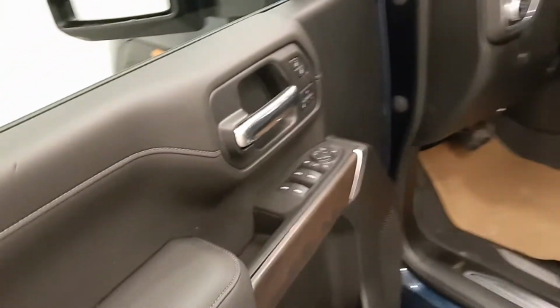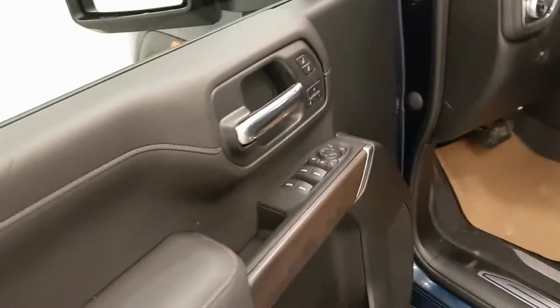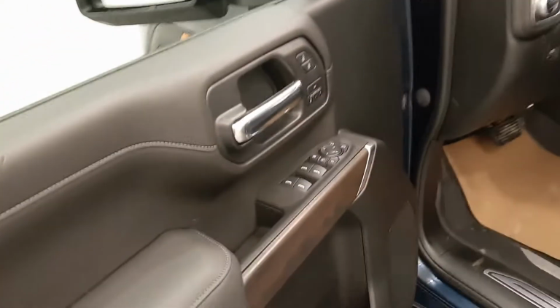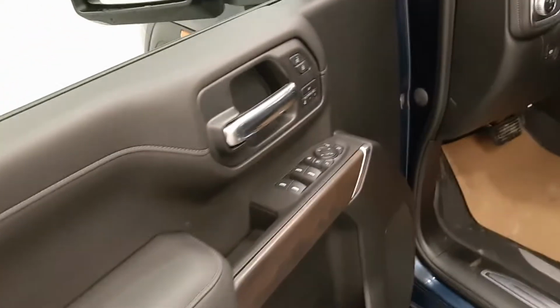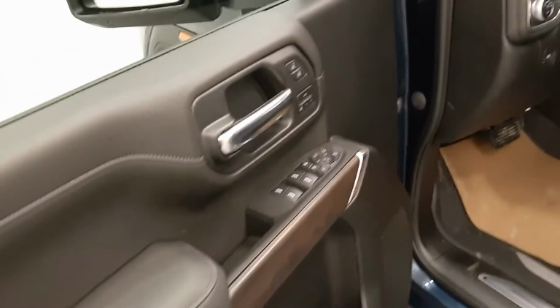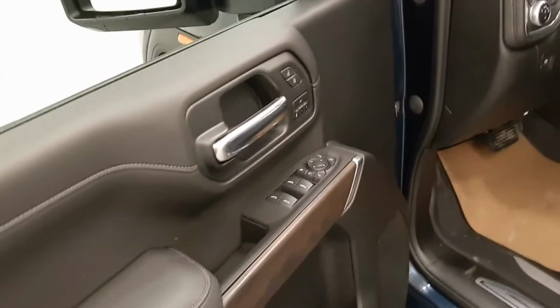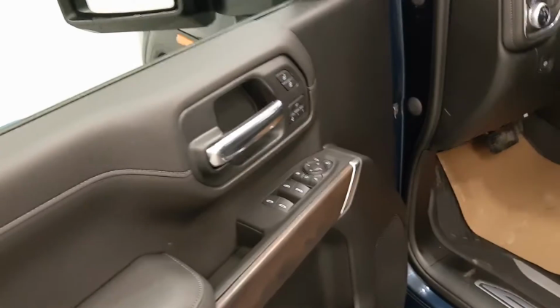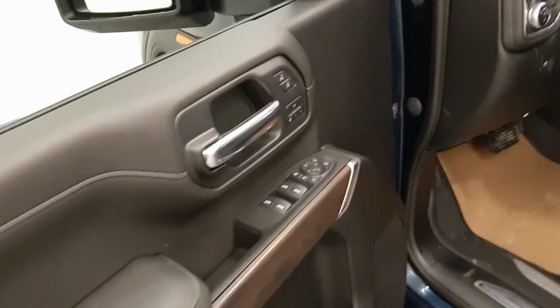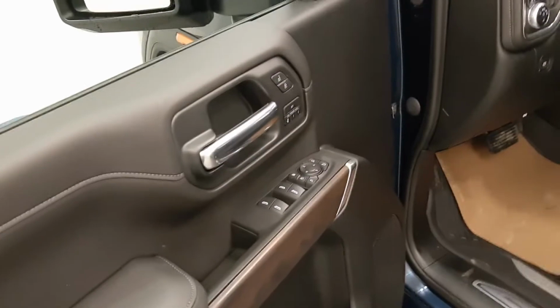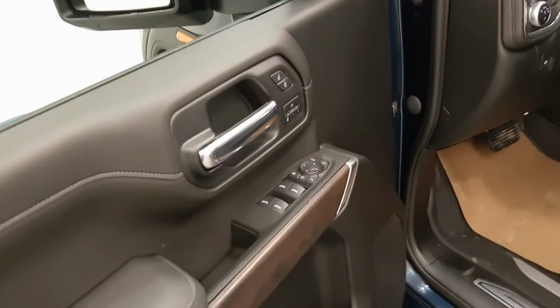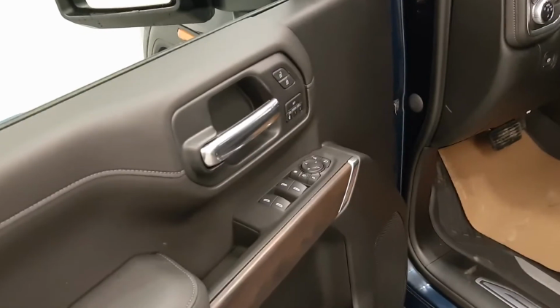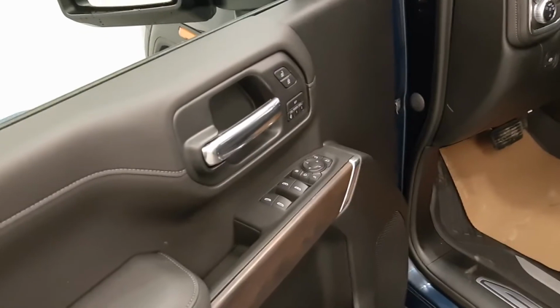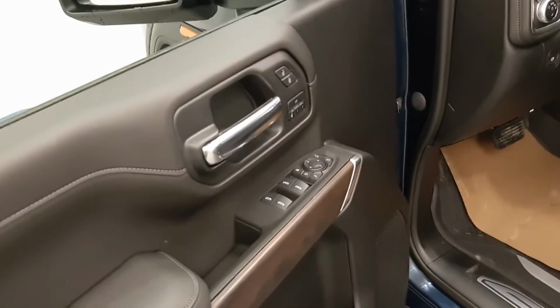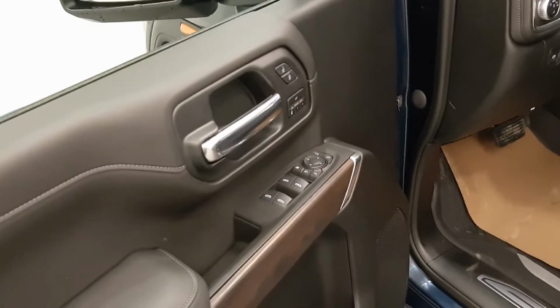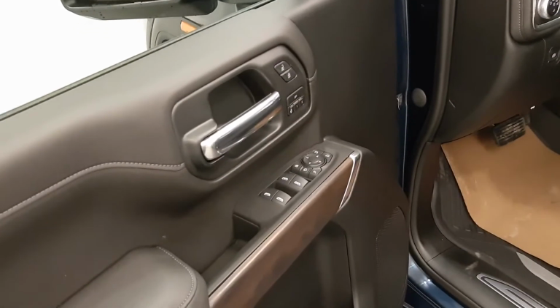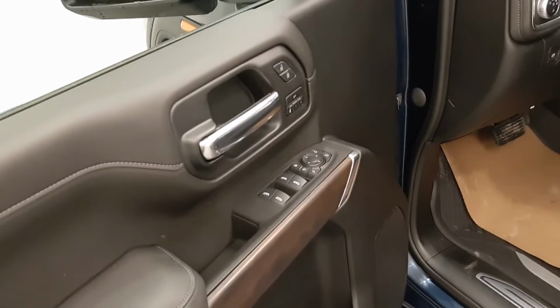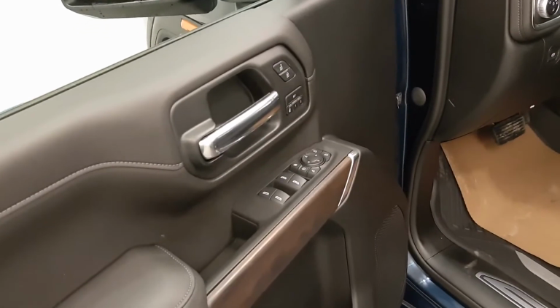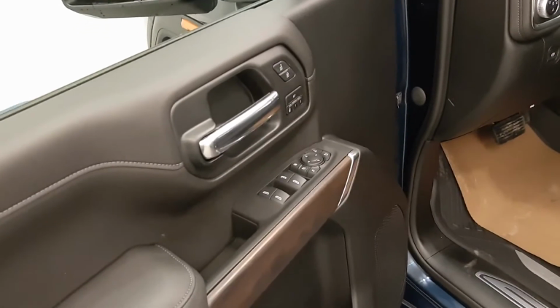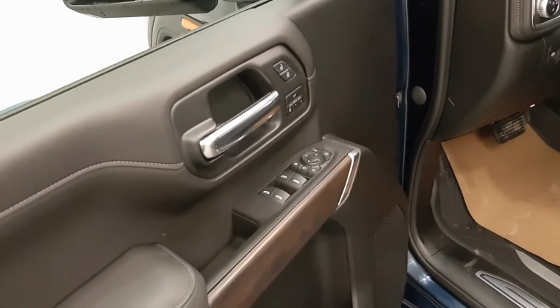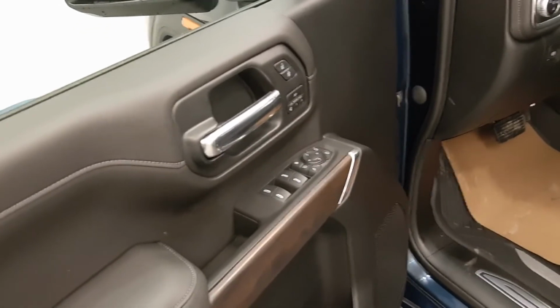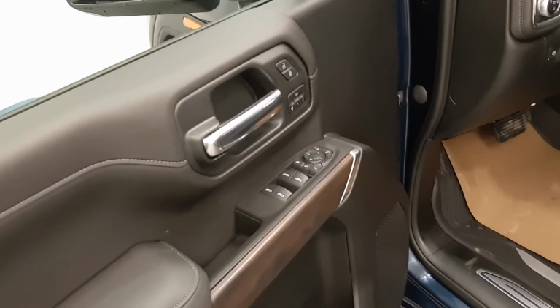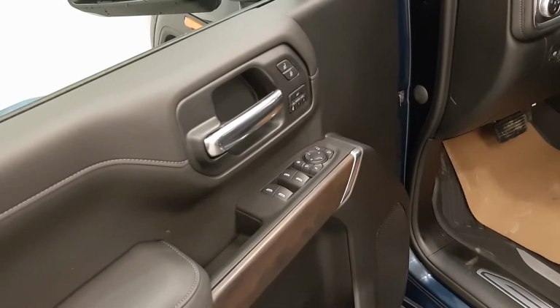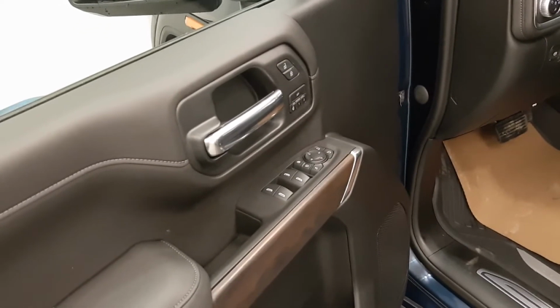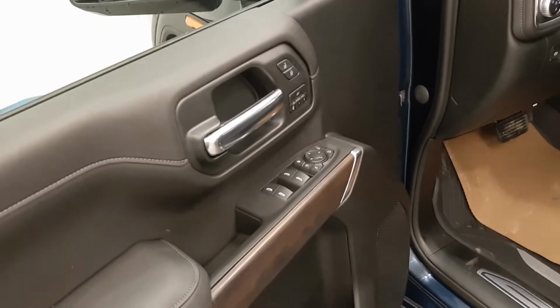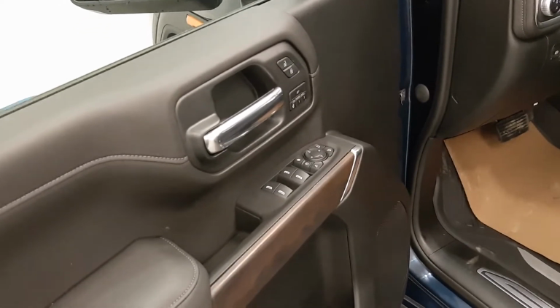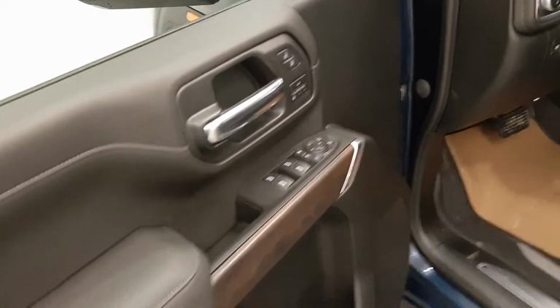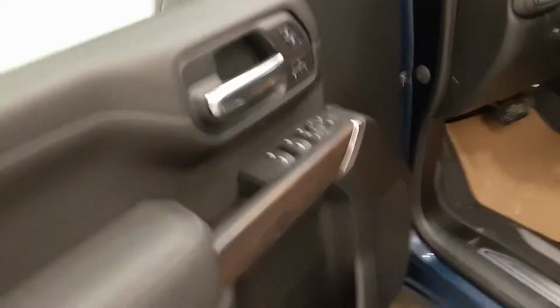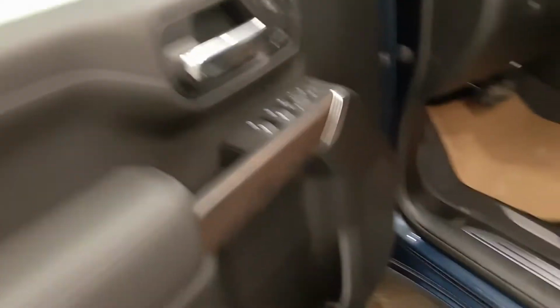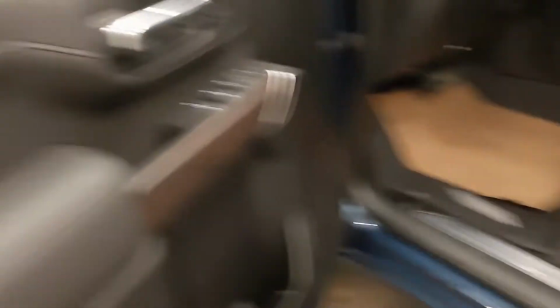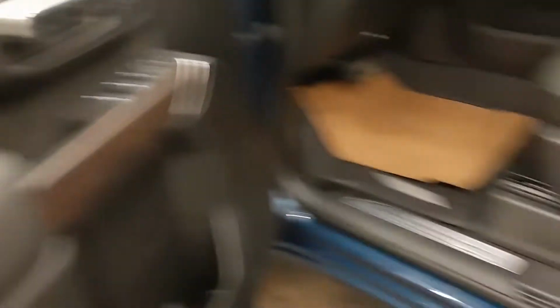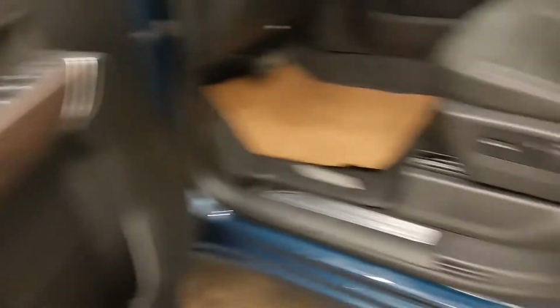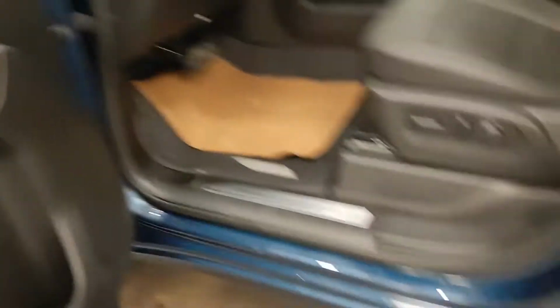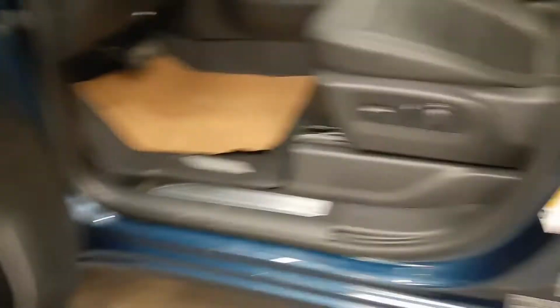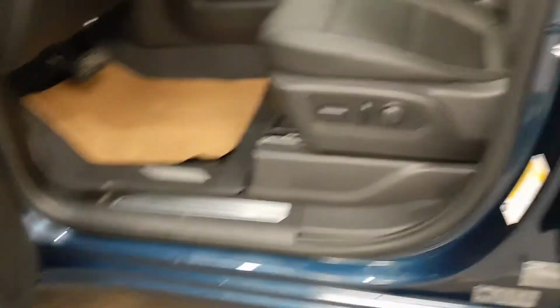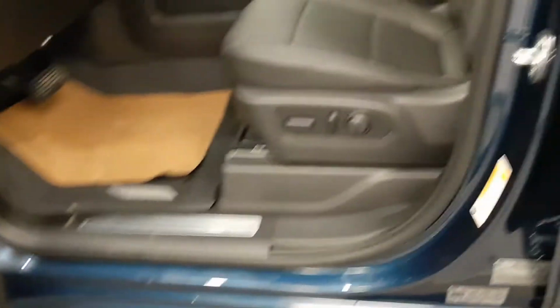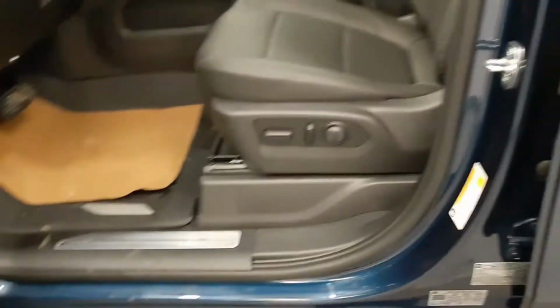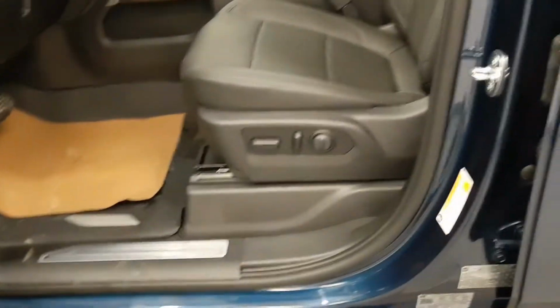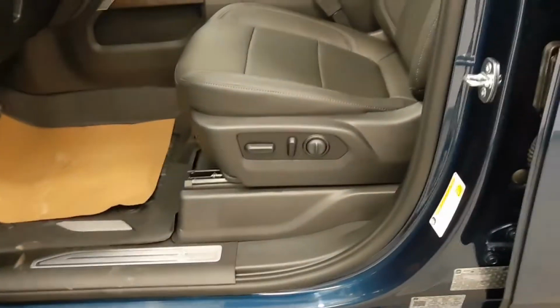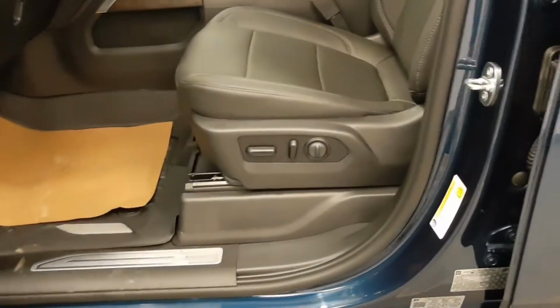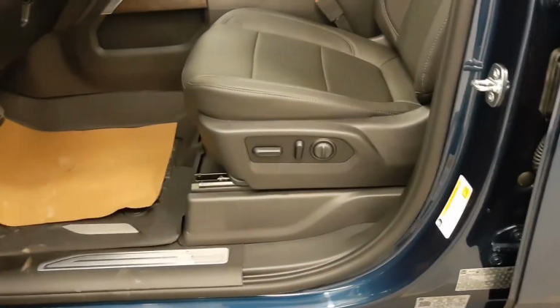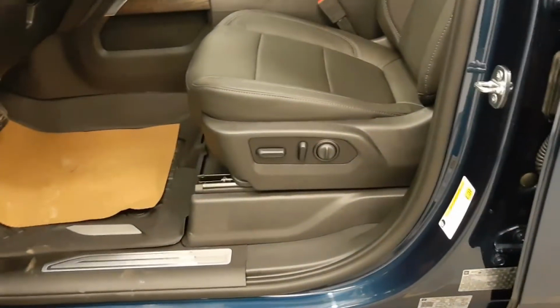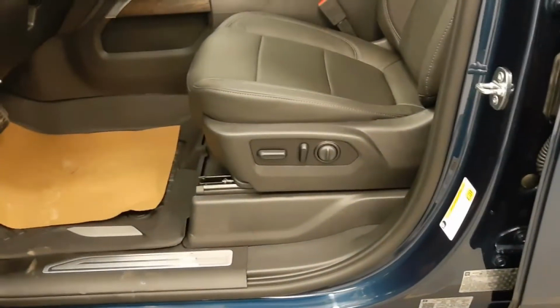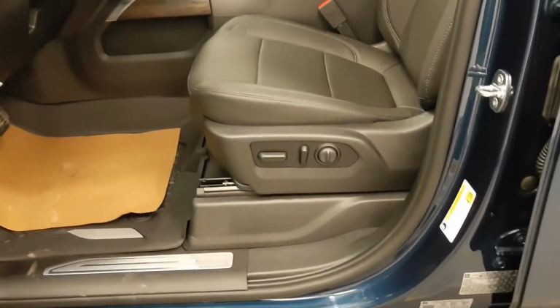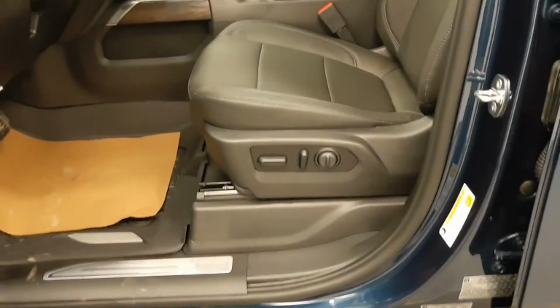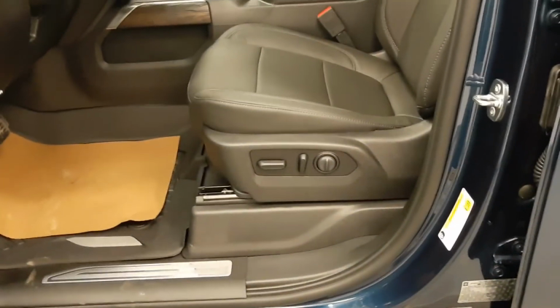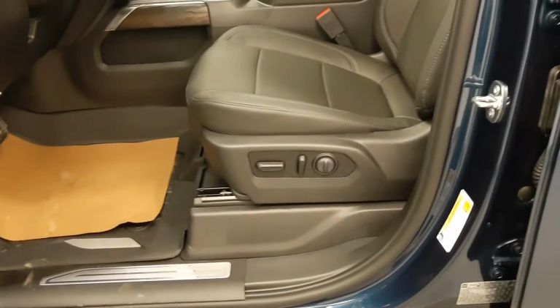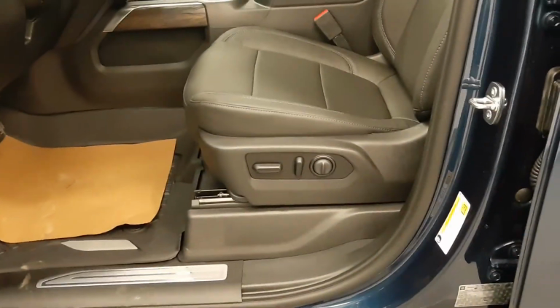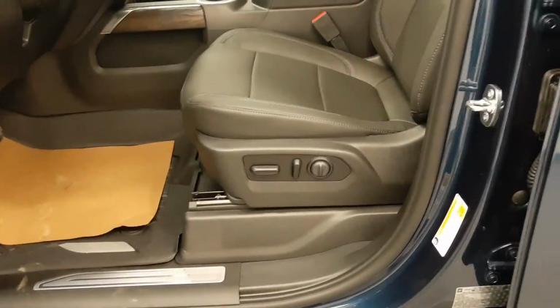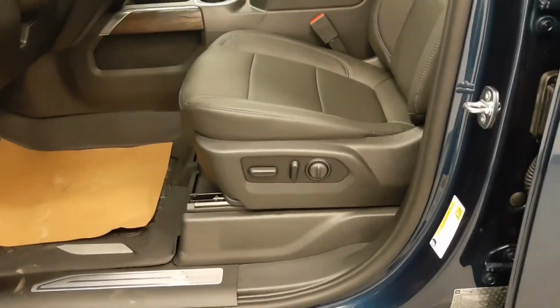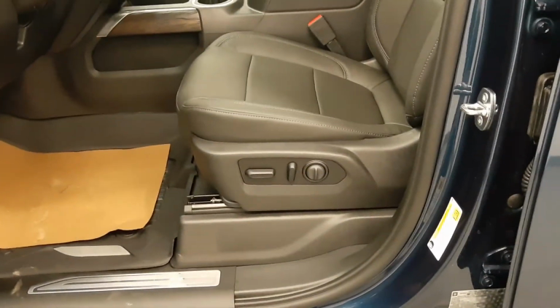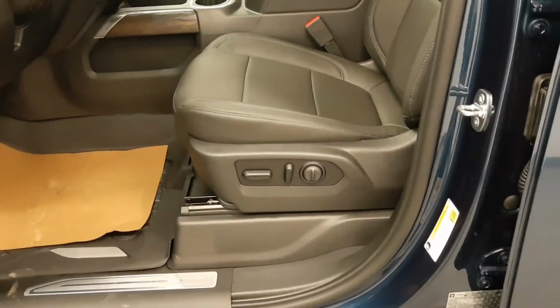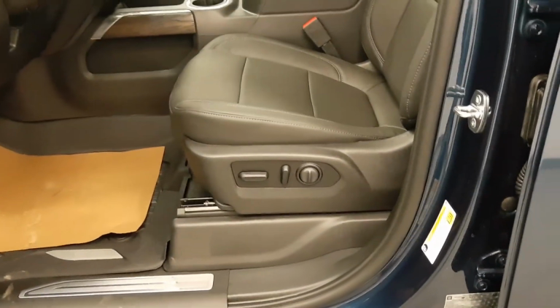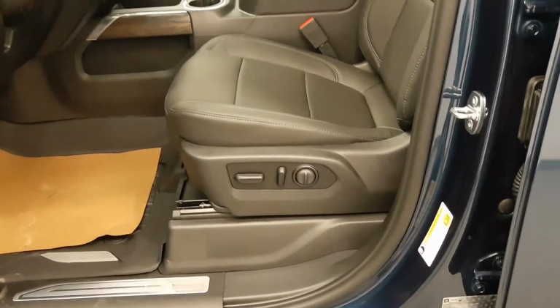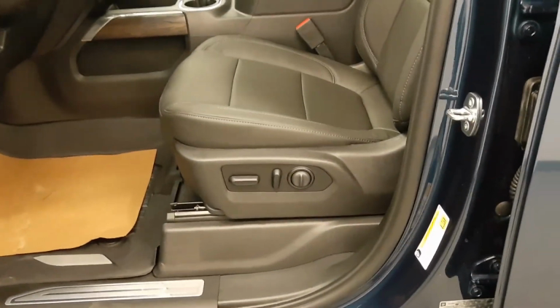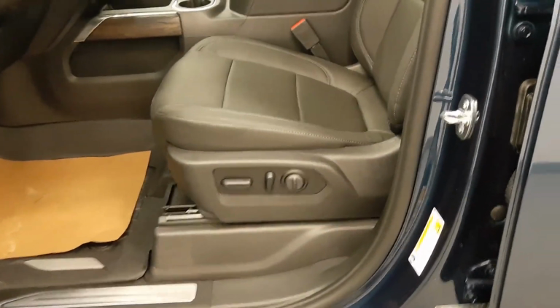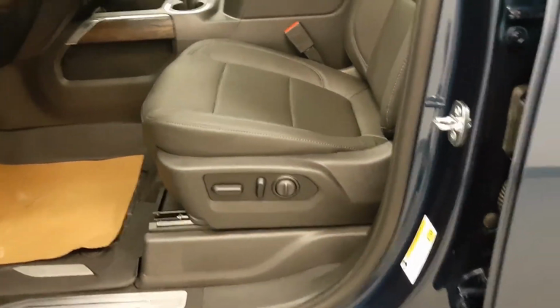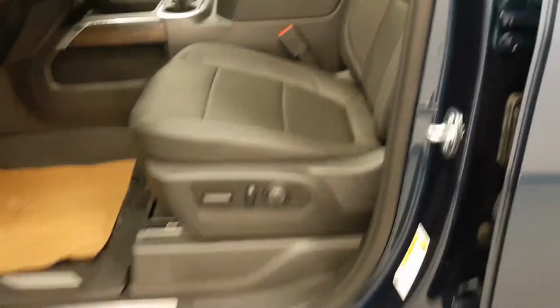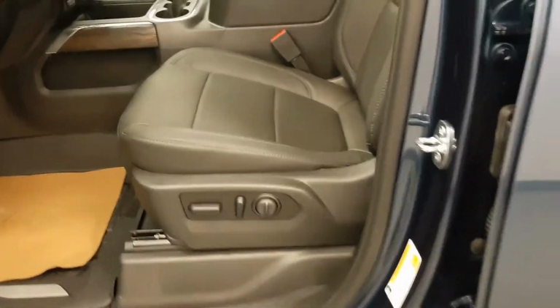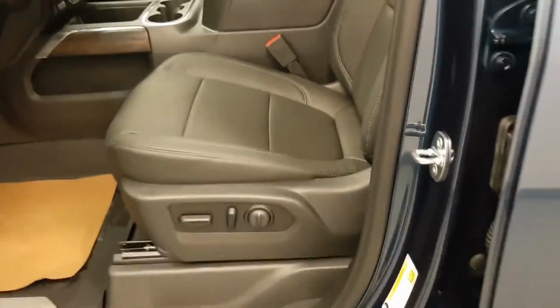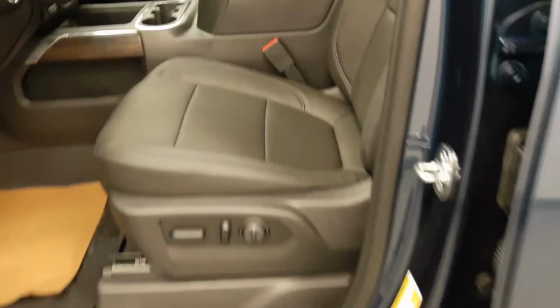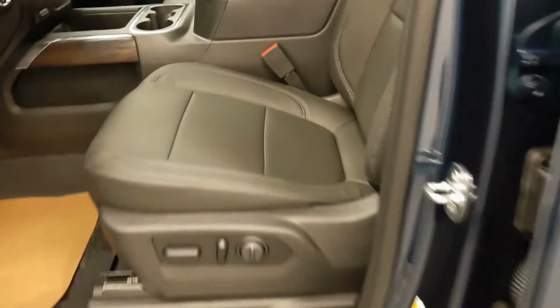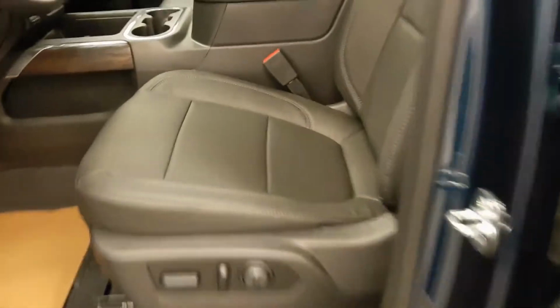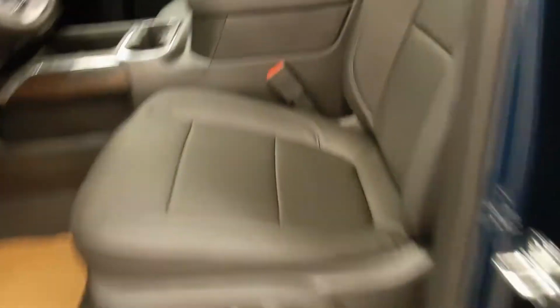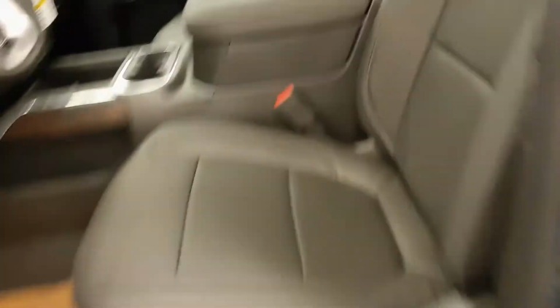Got power windows, power door locks, power mirrors, power seat with lumbar support, all with memory.